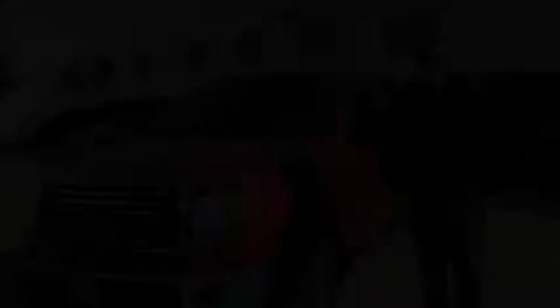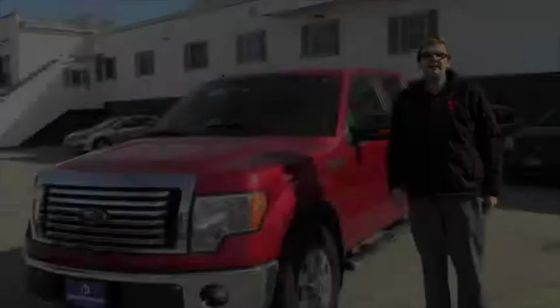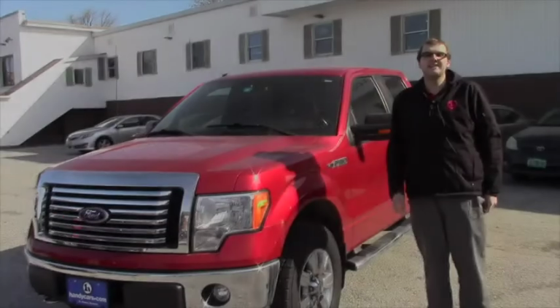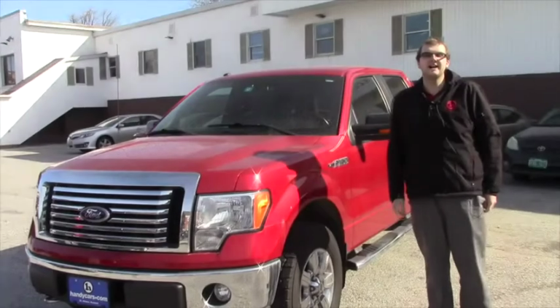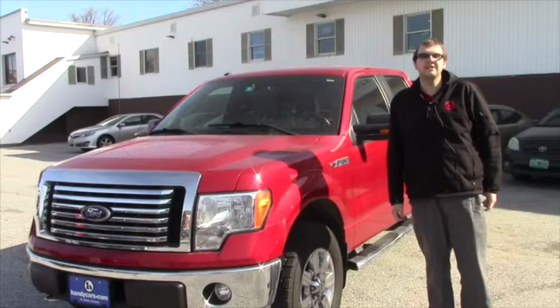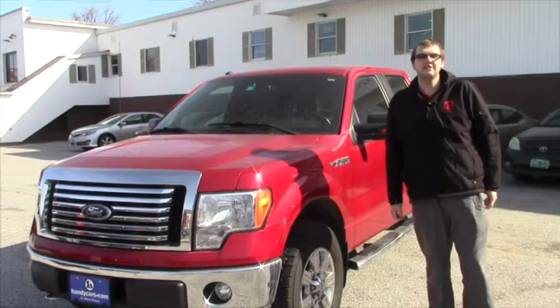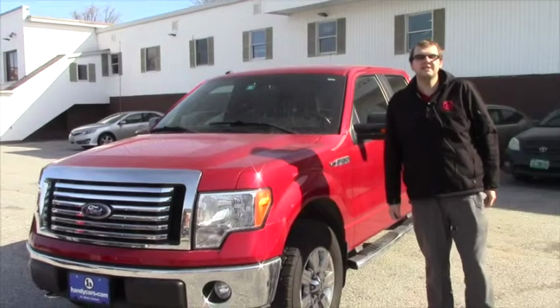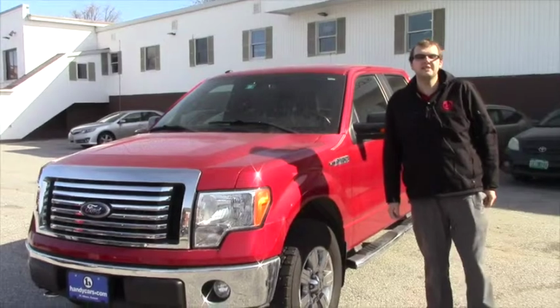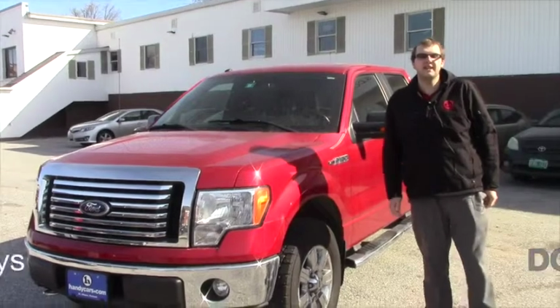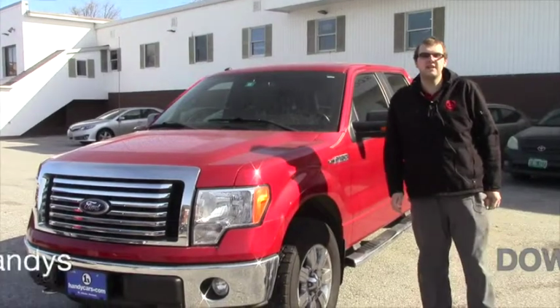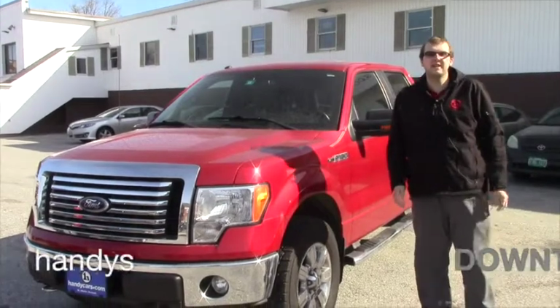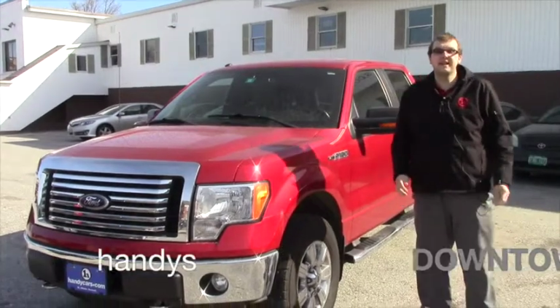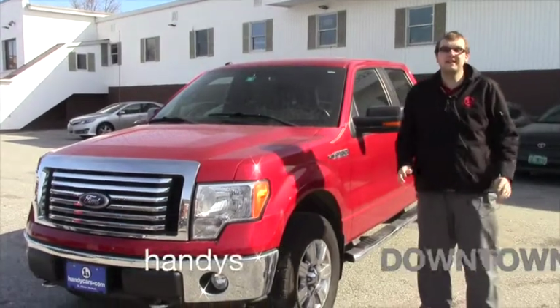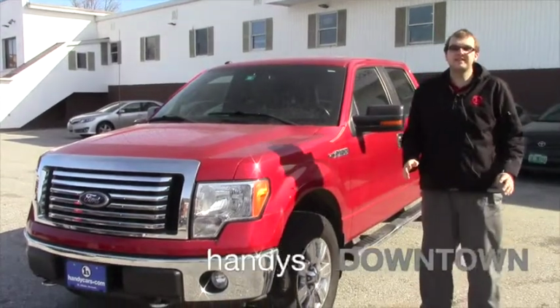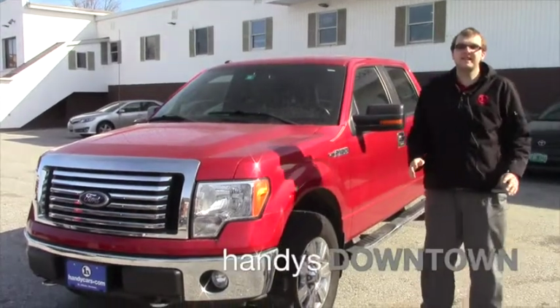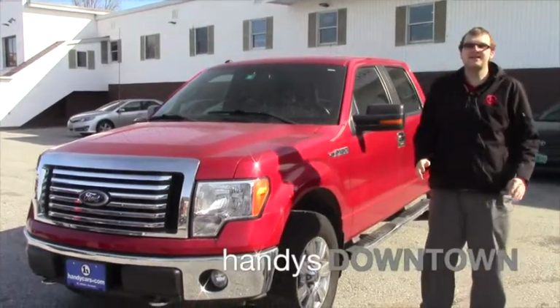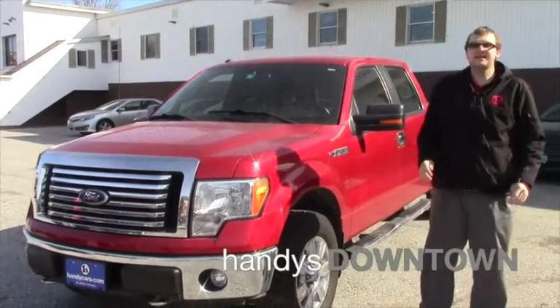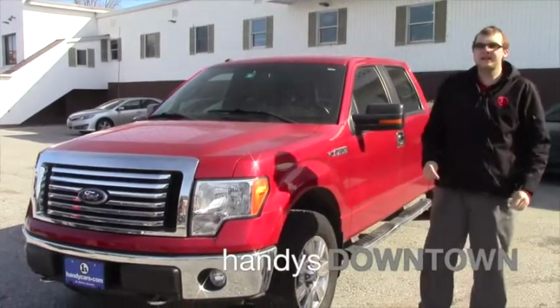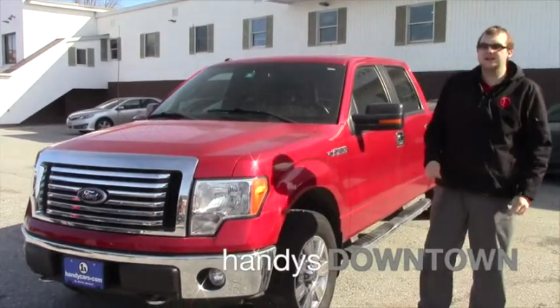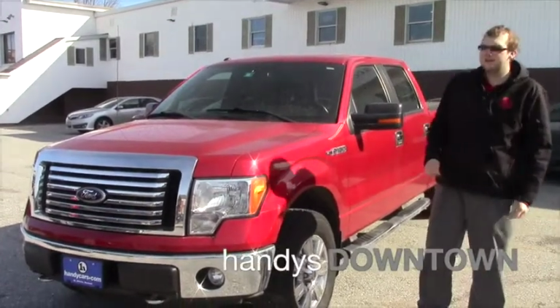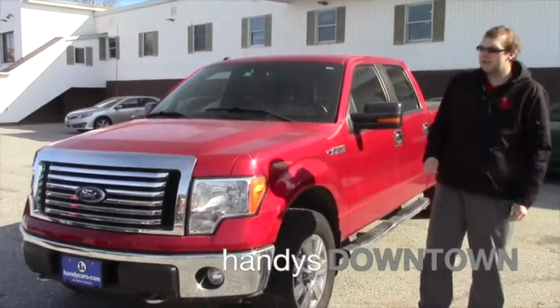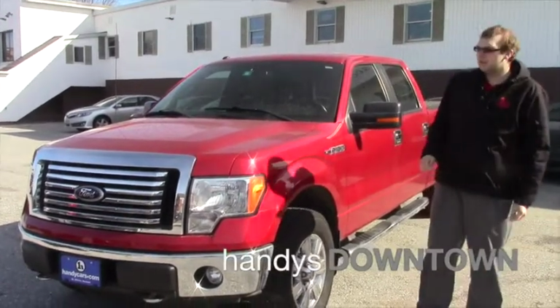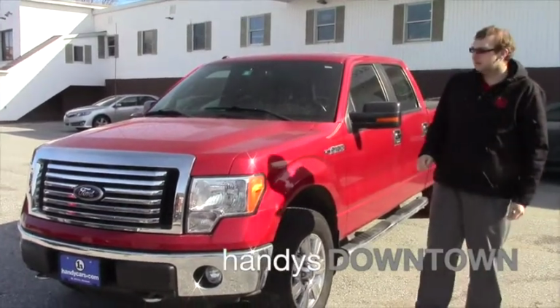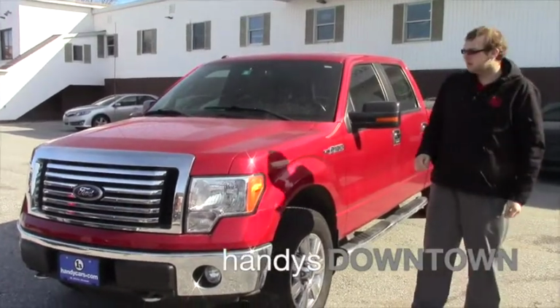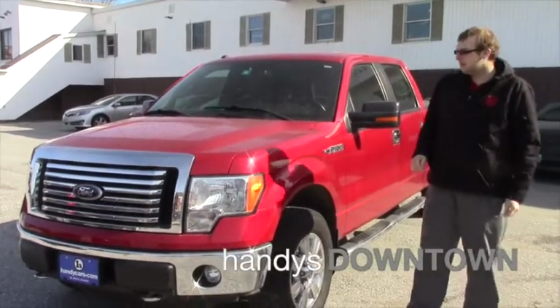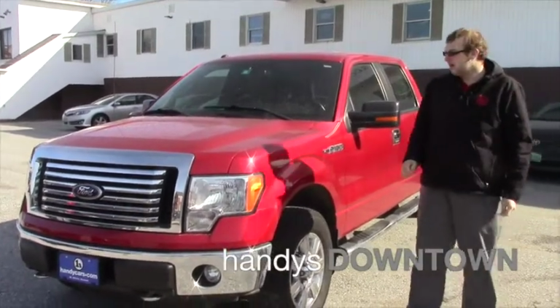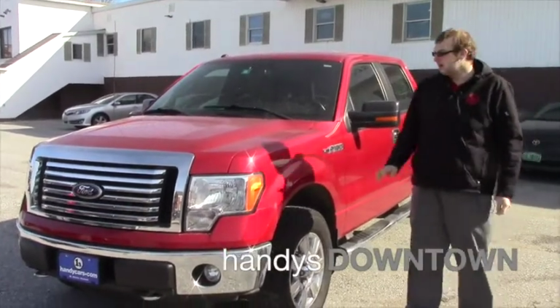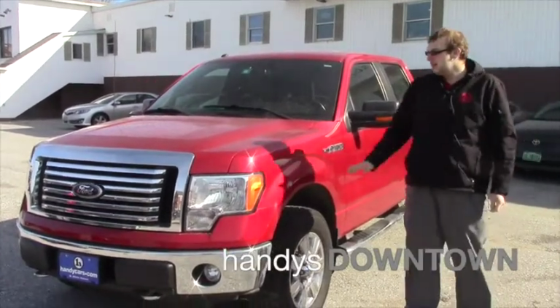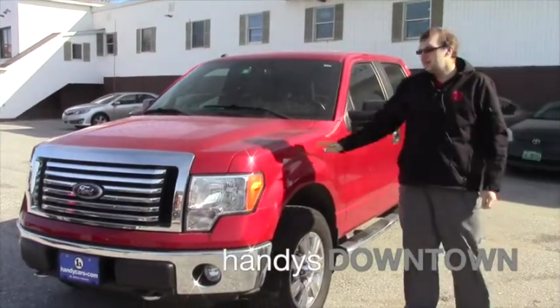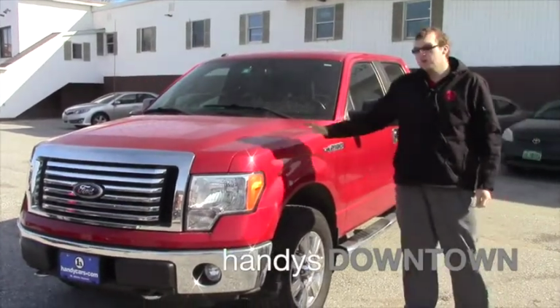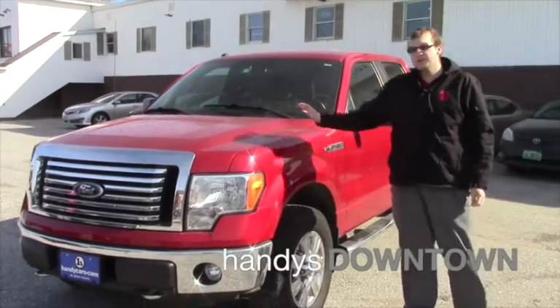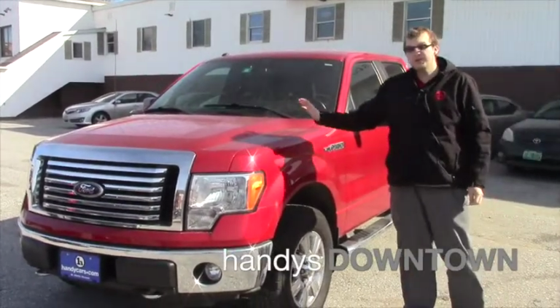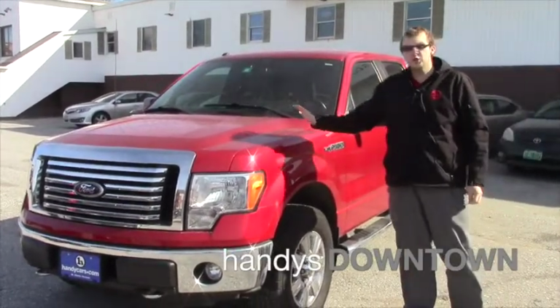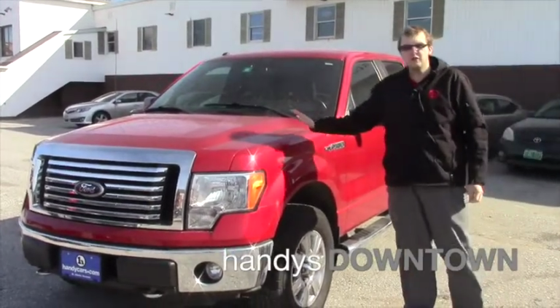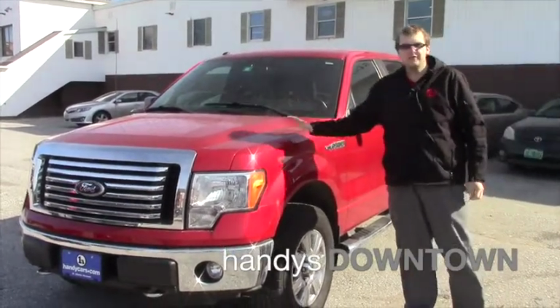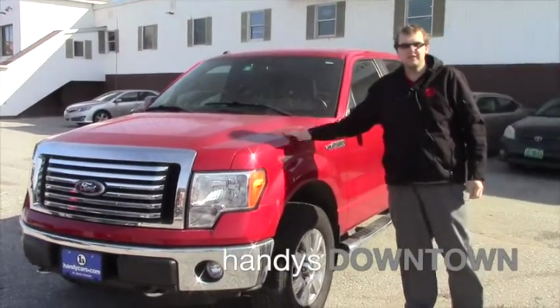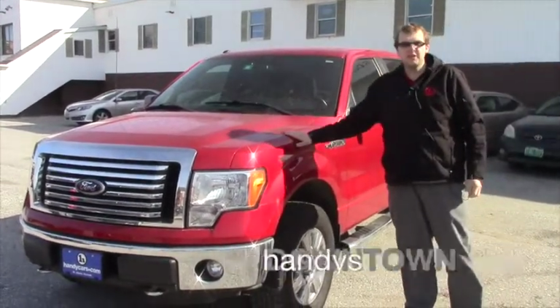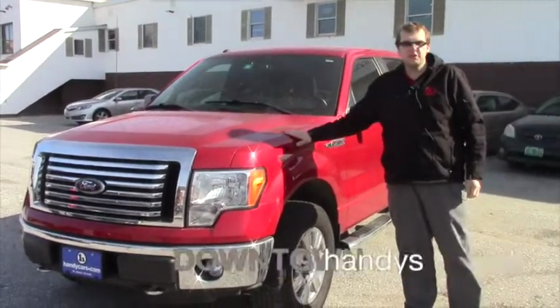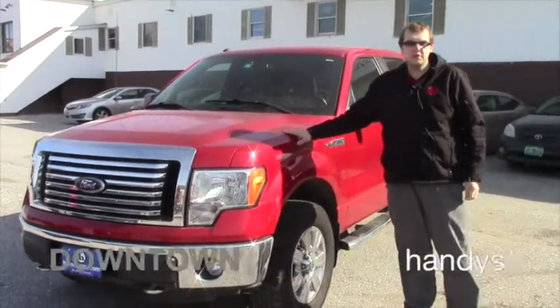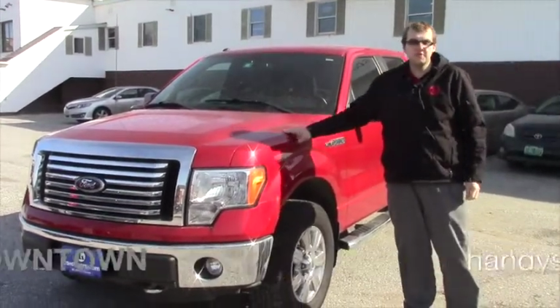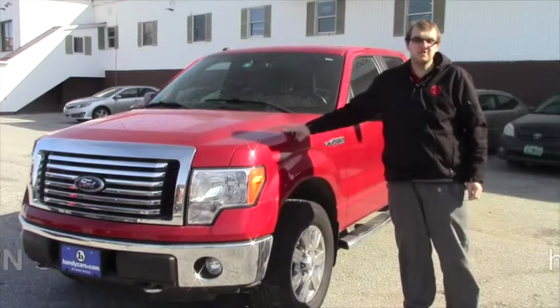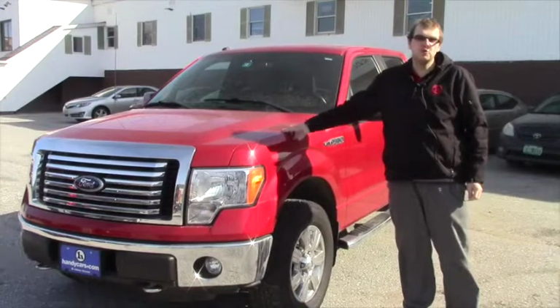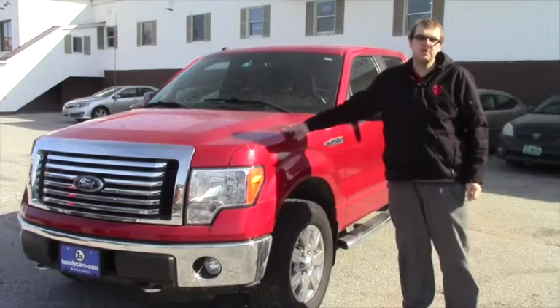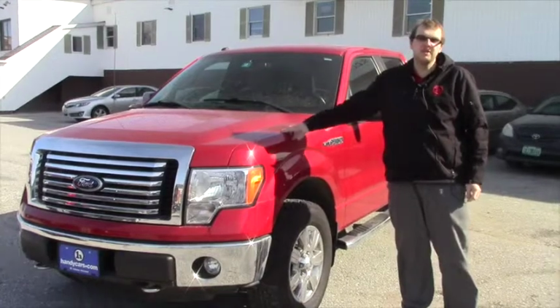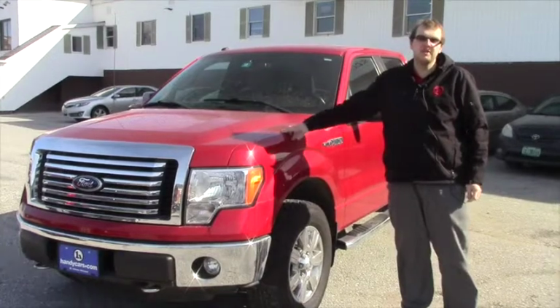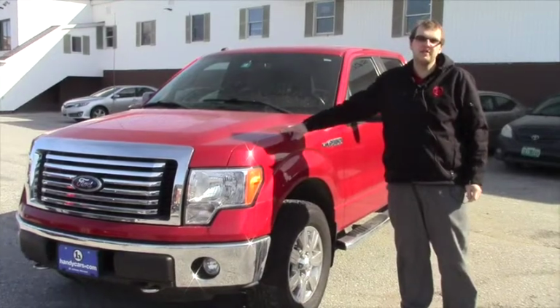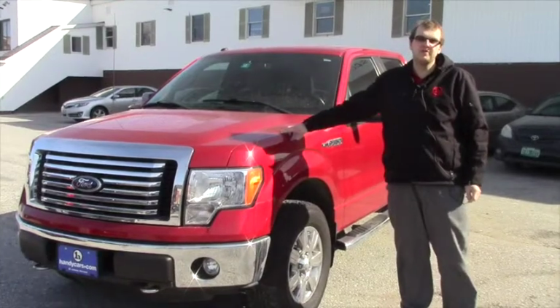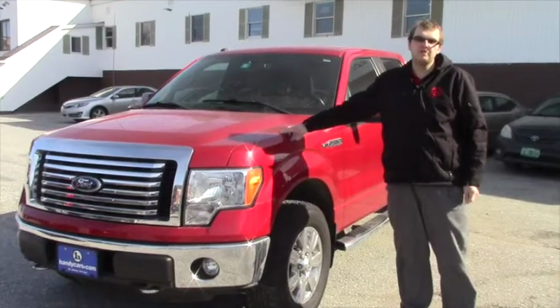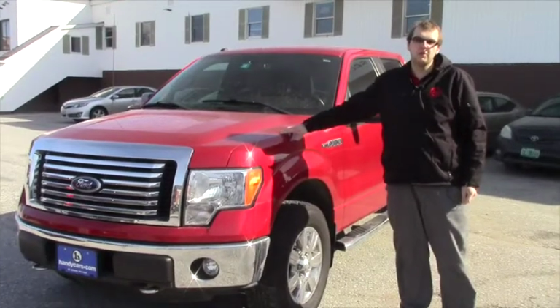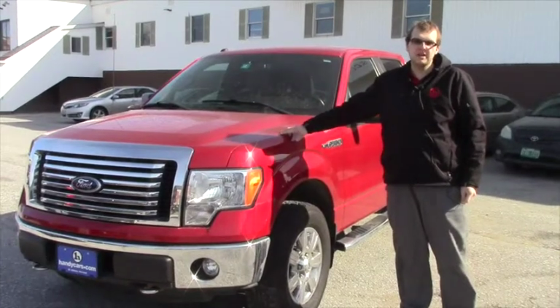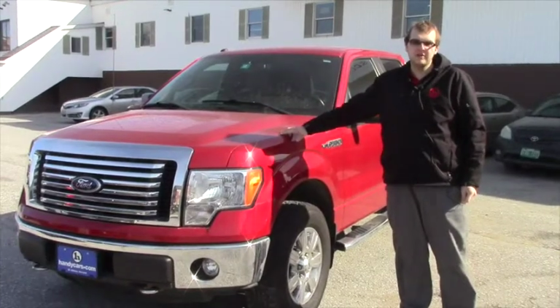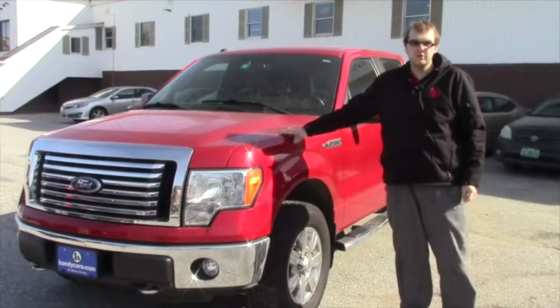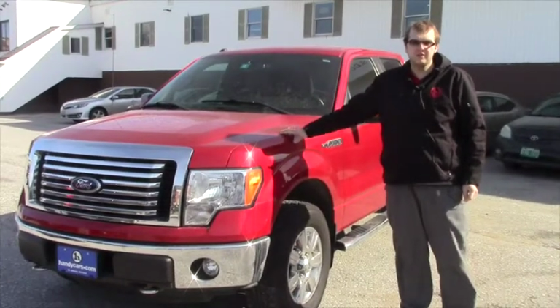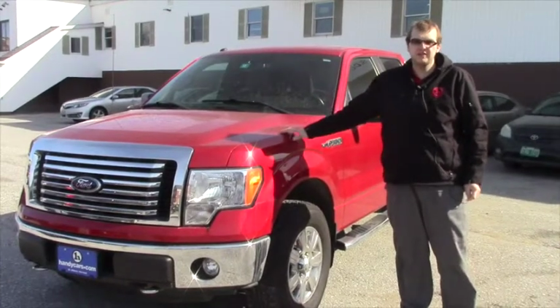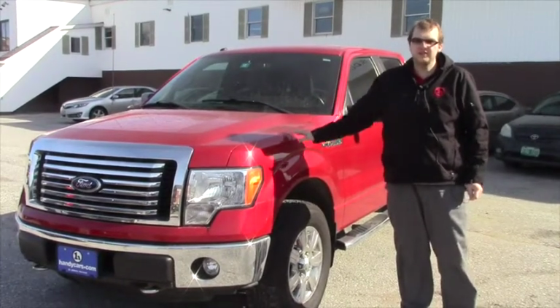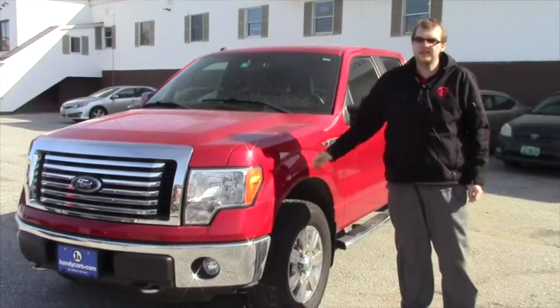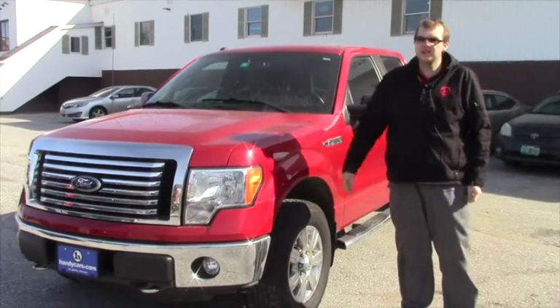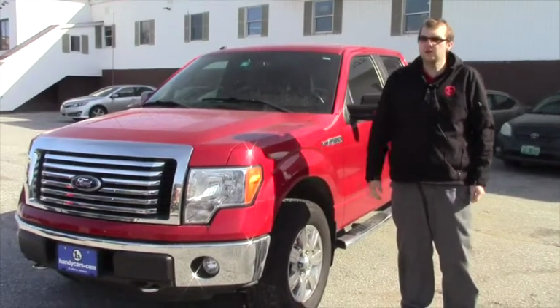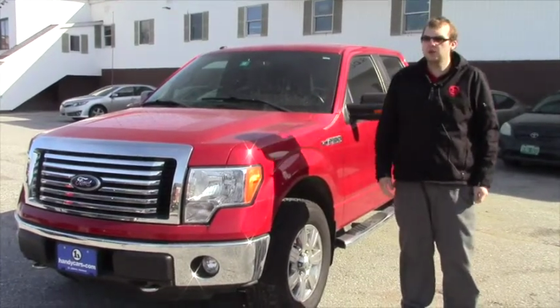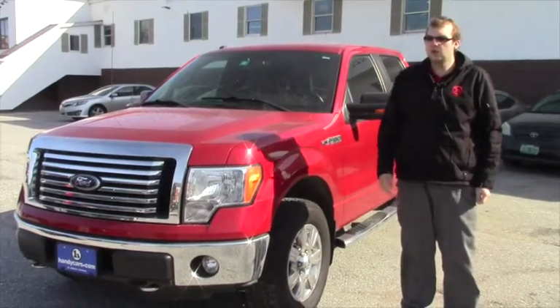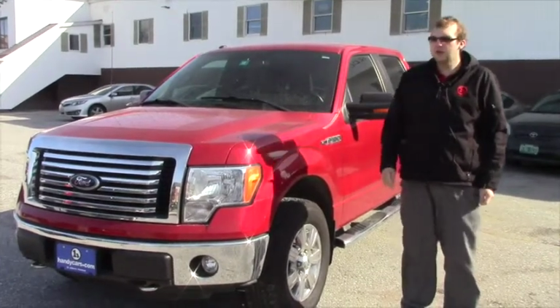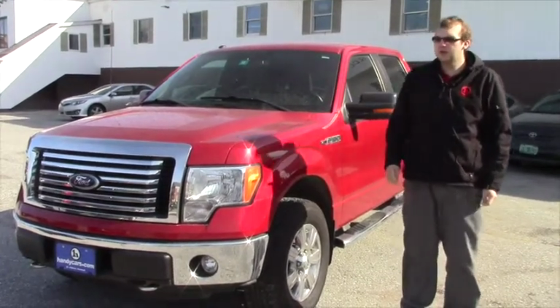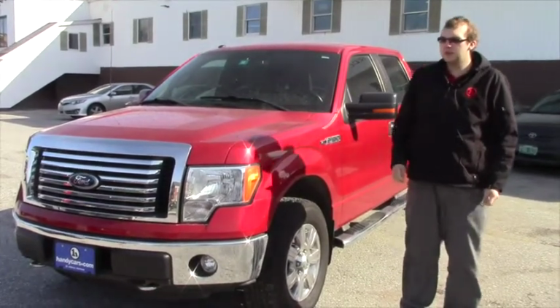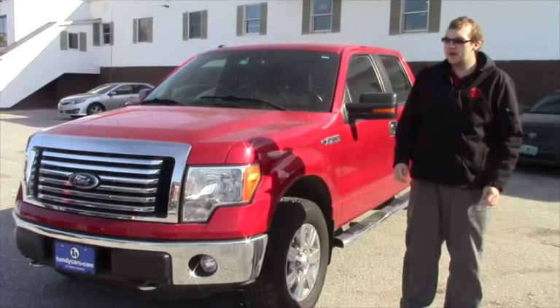Hey Tyler, this is Caleb at Handy Downtown in St. Elvis, Vermont. I just want to make a quick video going over the 2011 Ford F-150 that you had inquired about.